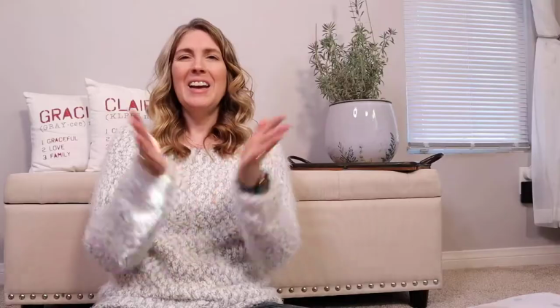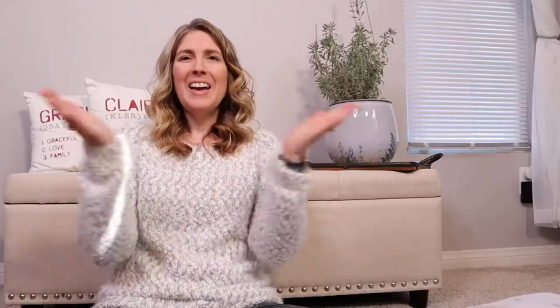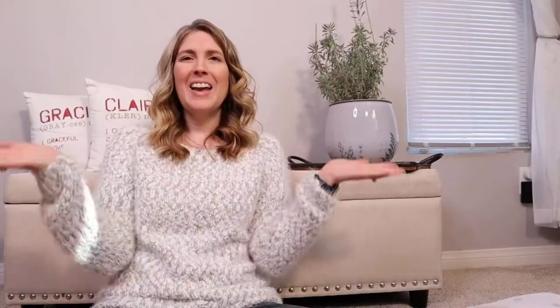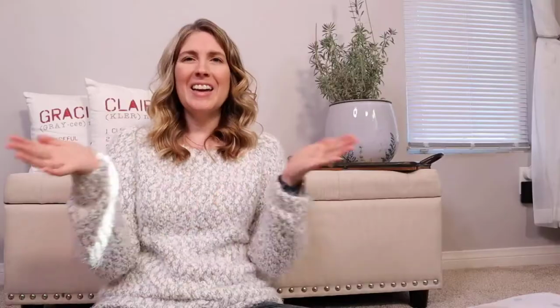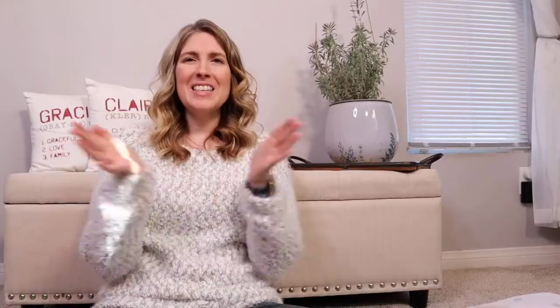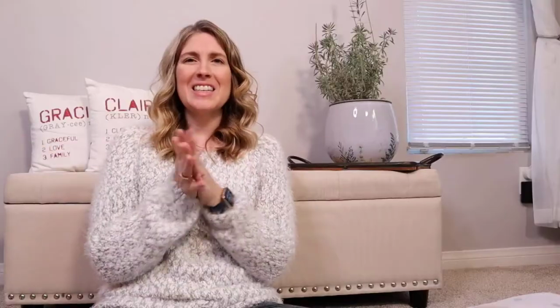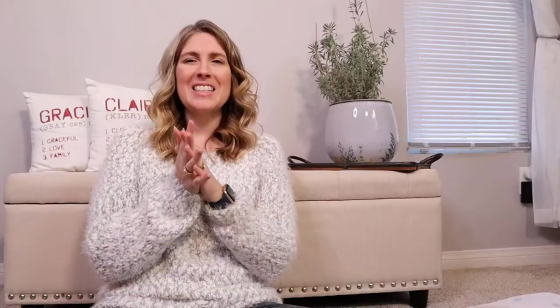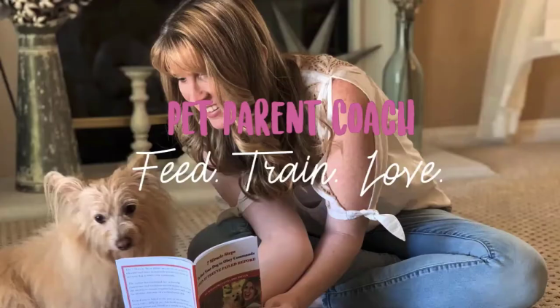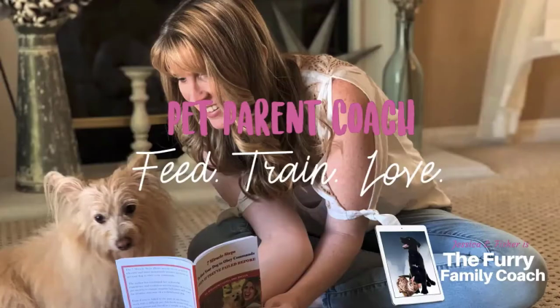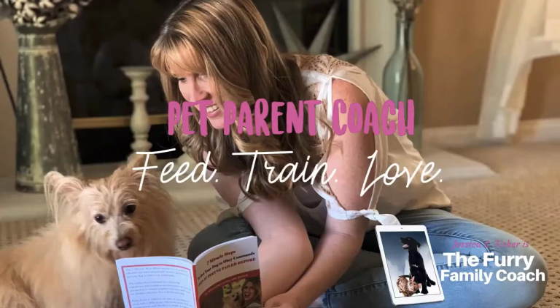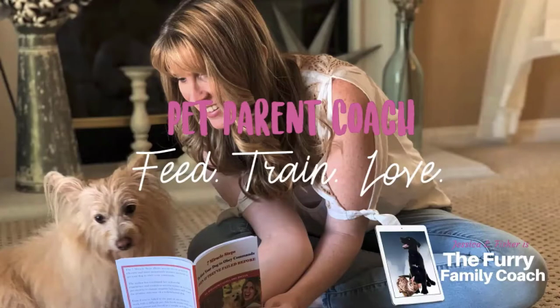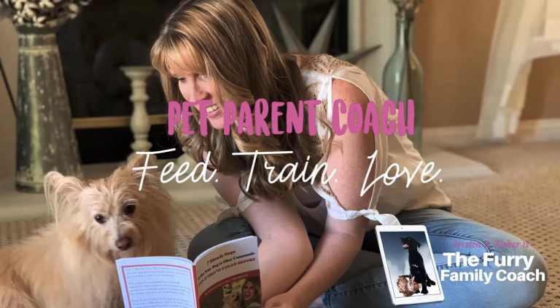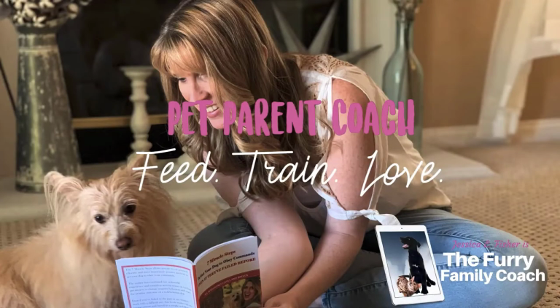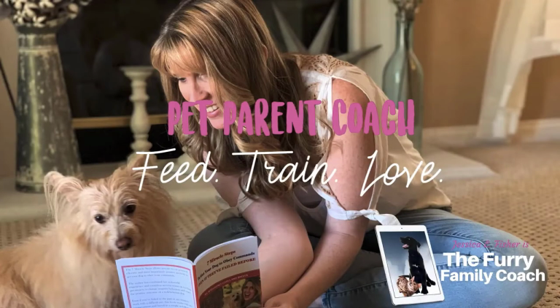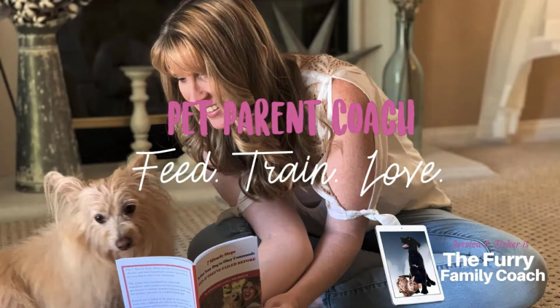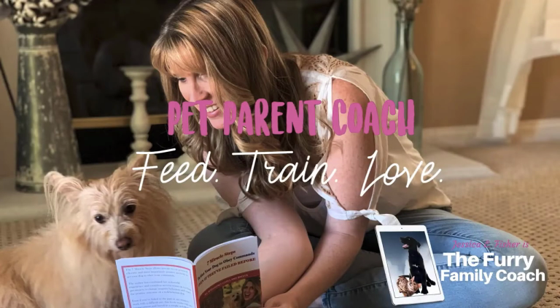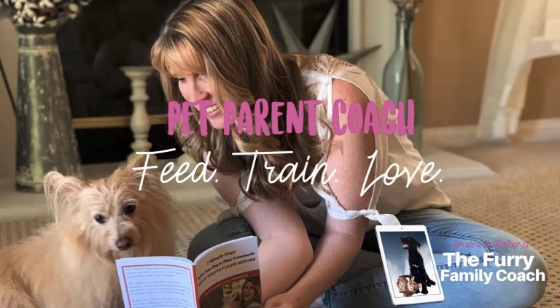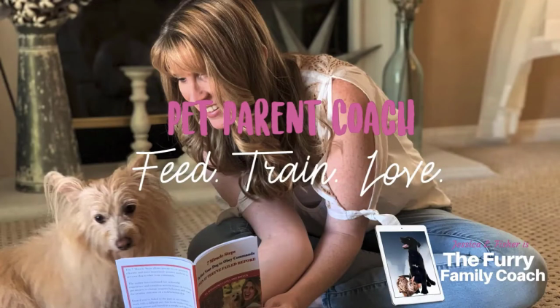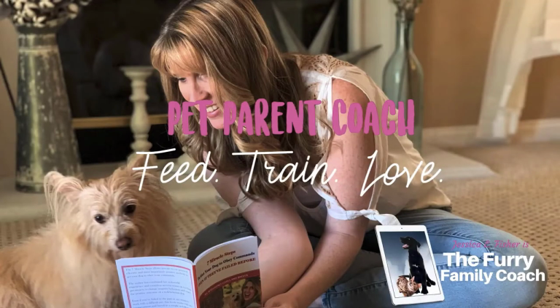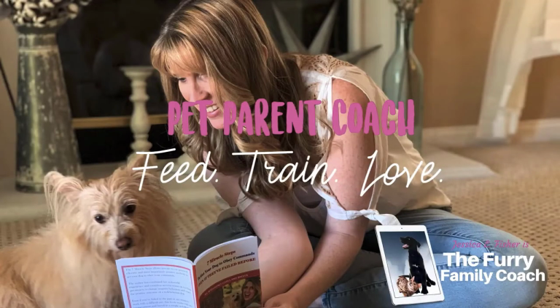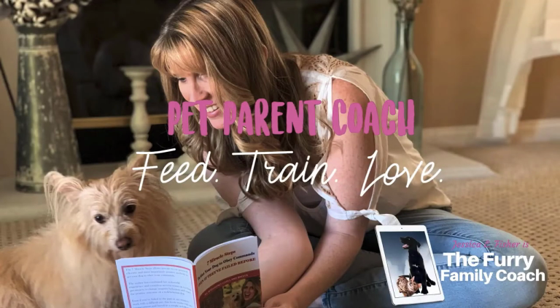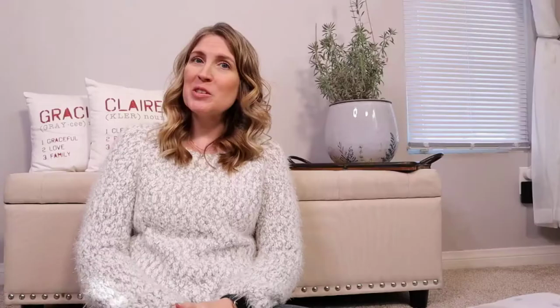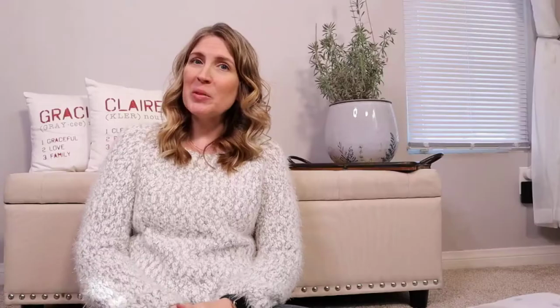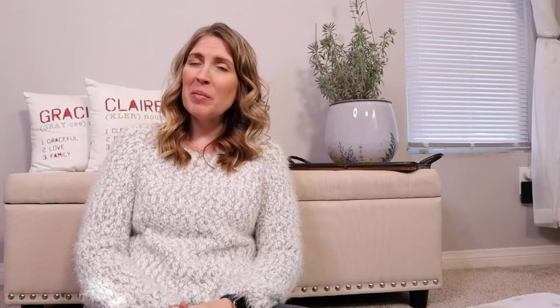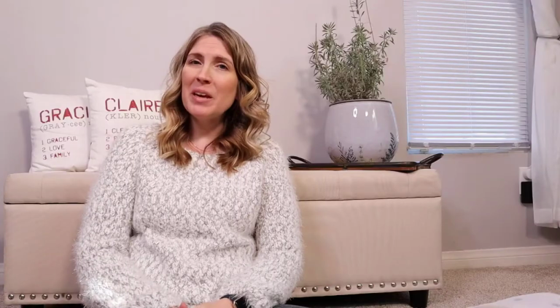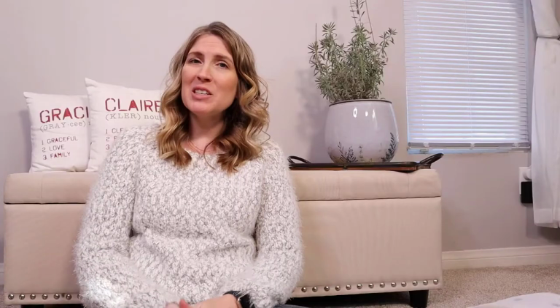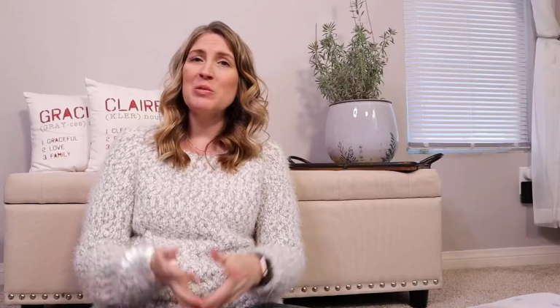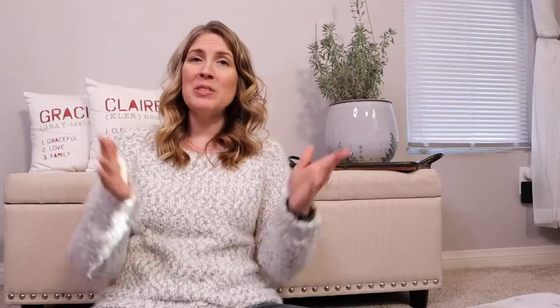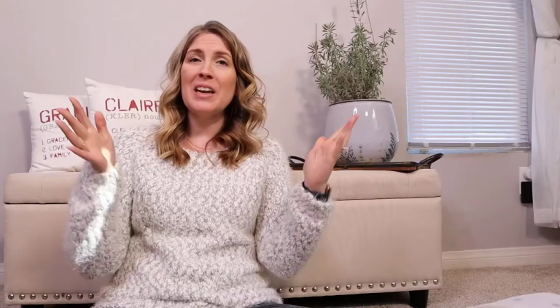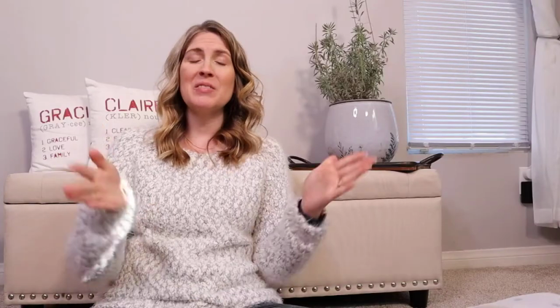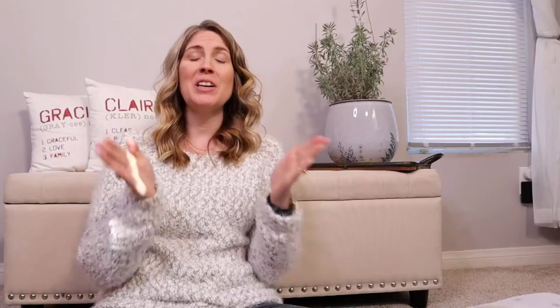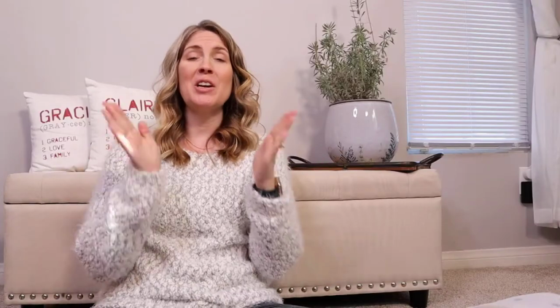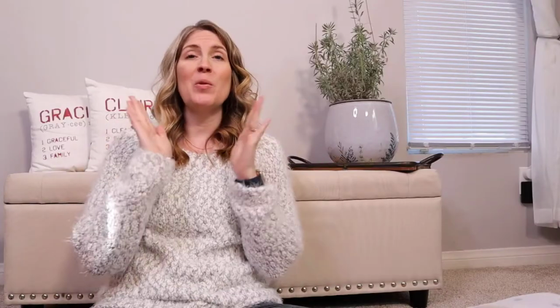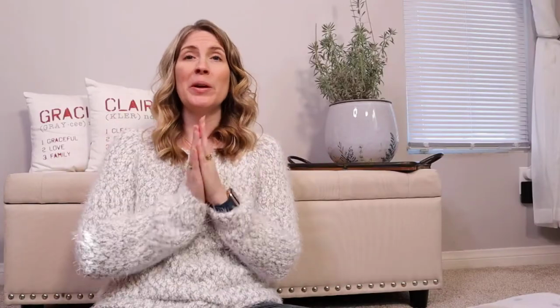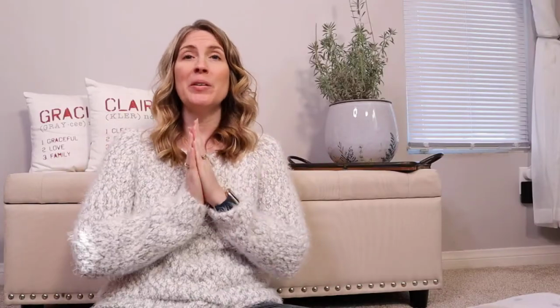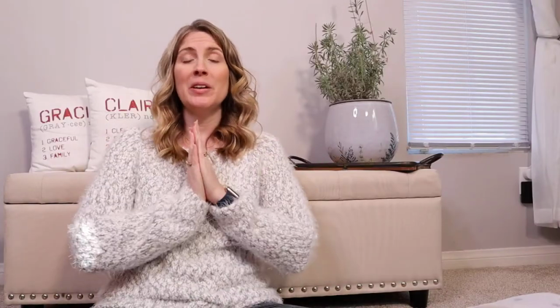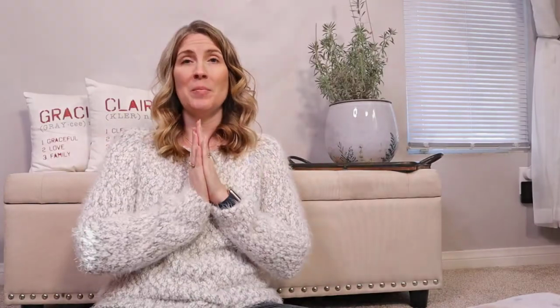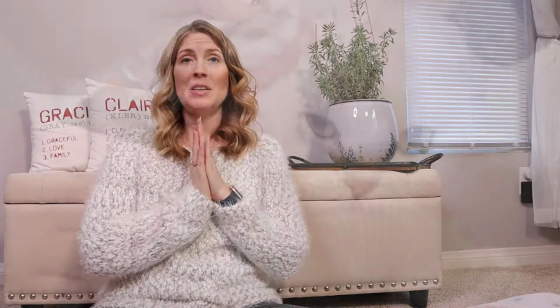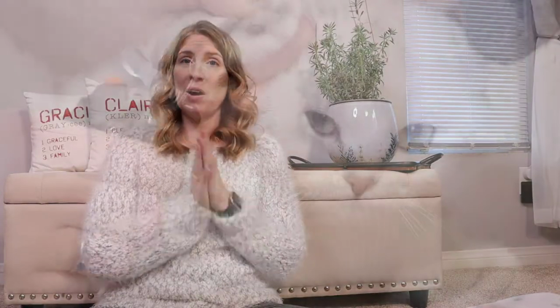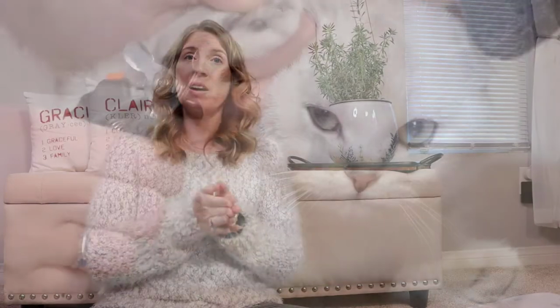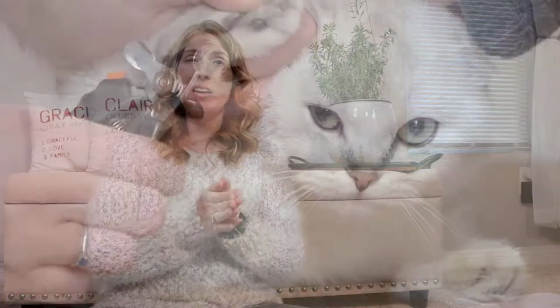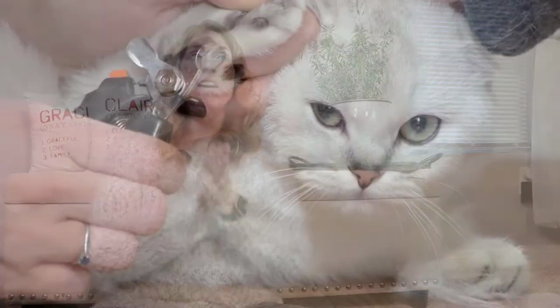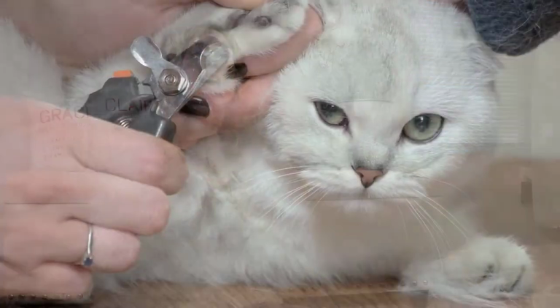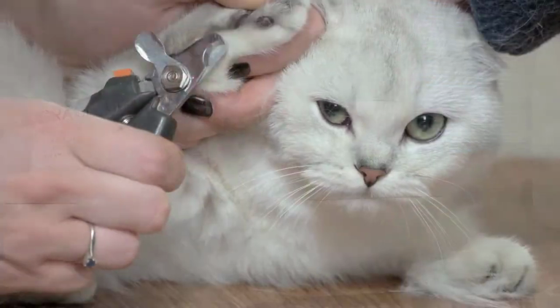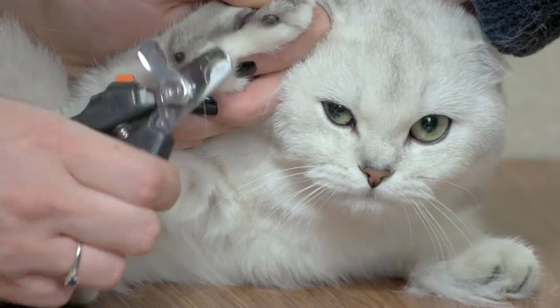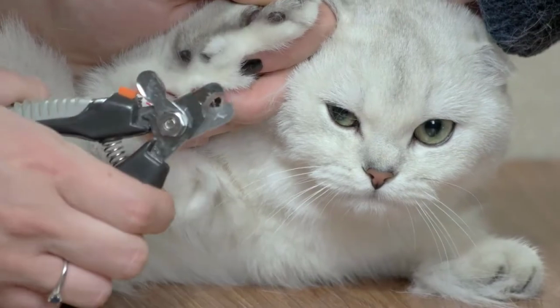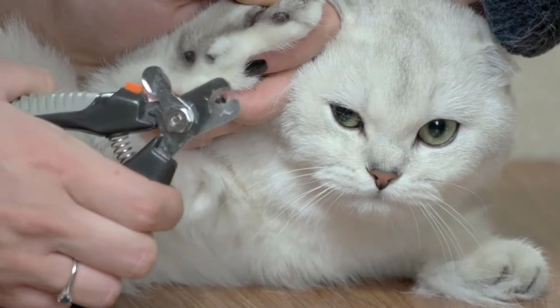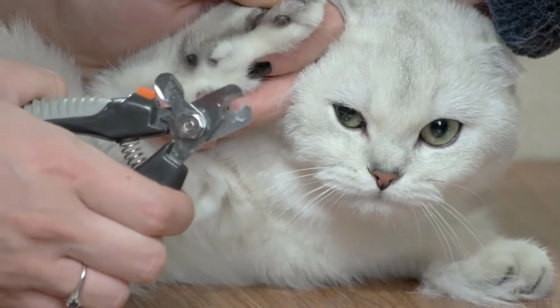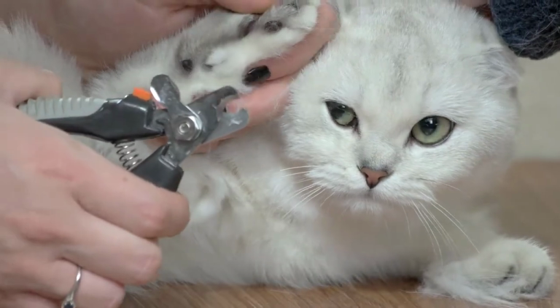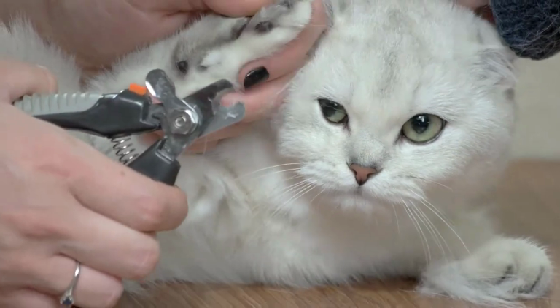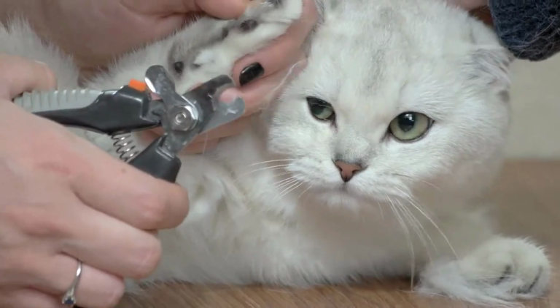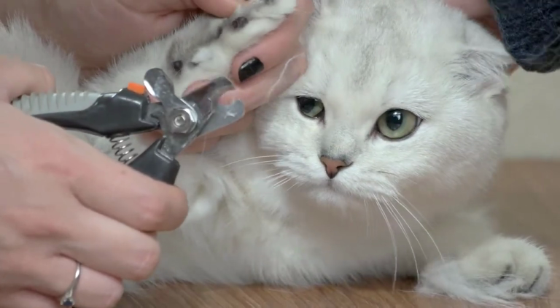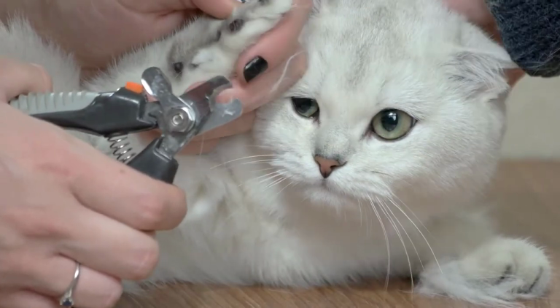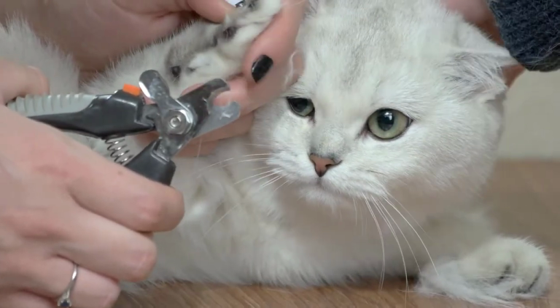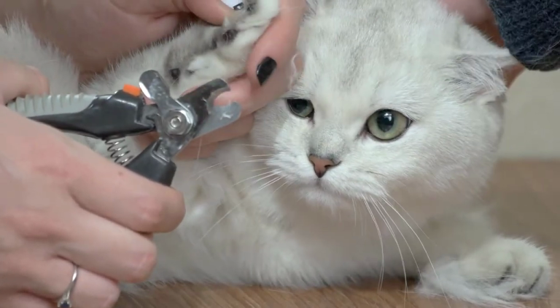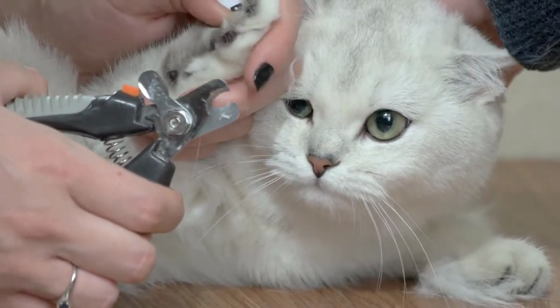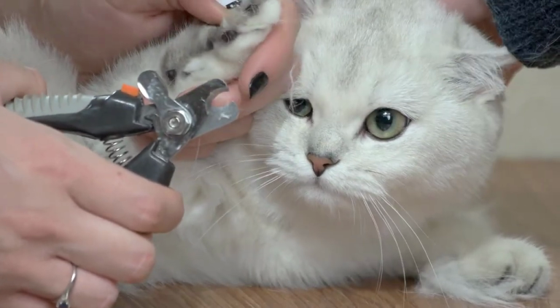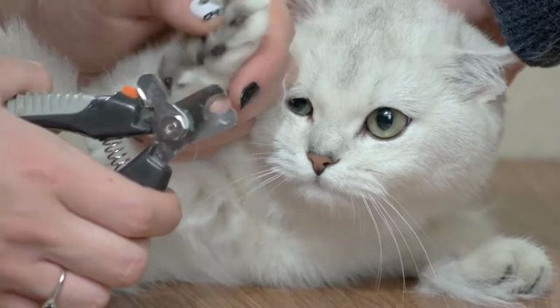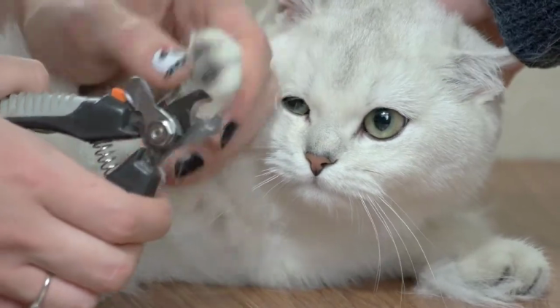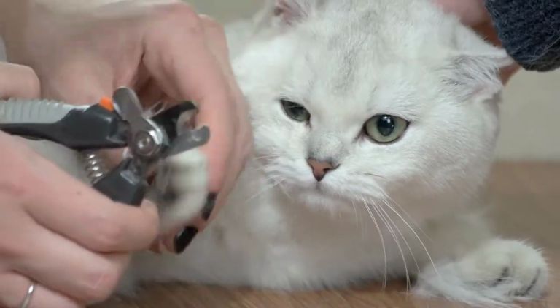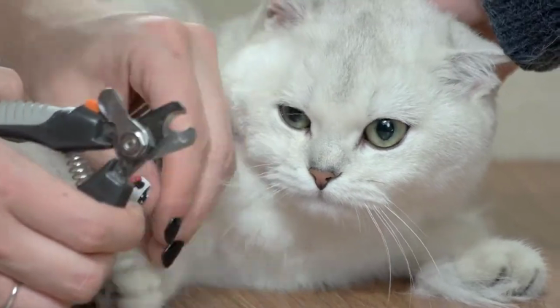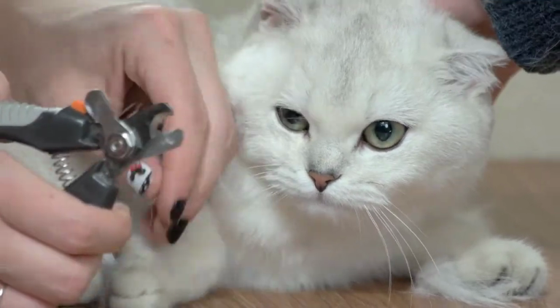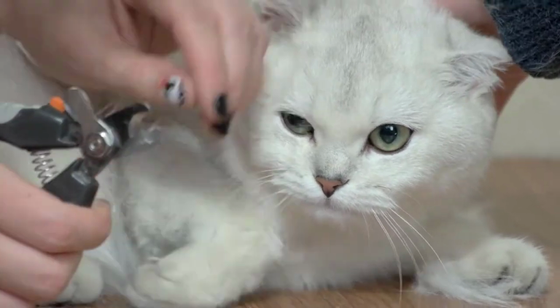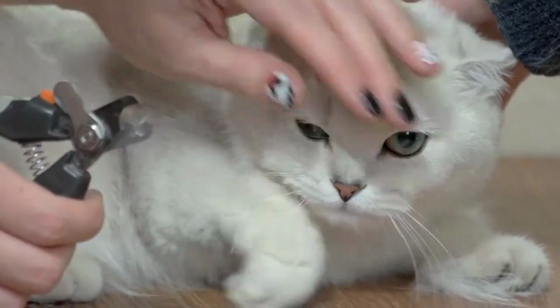Hey guys, Jessica here, the Frank Family Coach. Thank you so much for joining me. In today's video, we are going to be talking about declawing your cat.